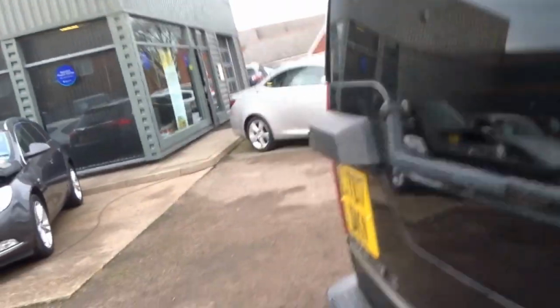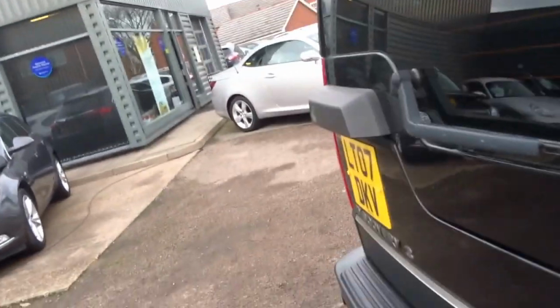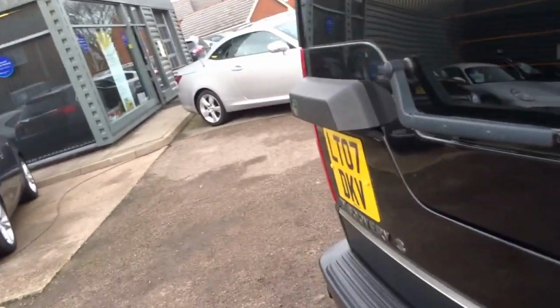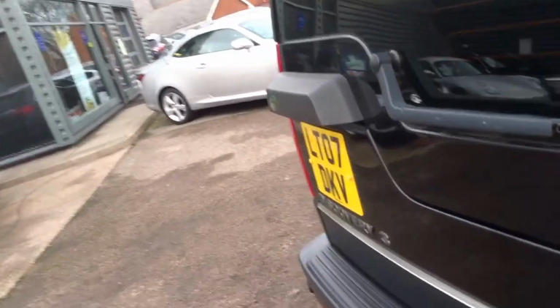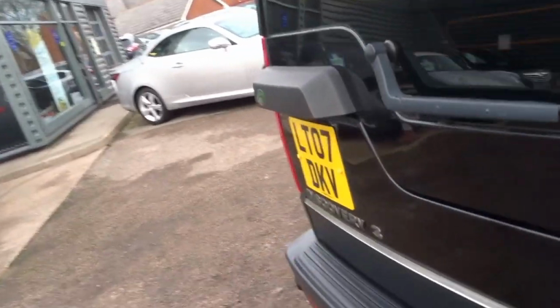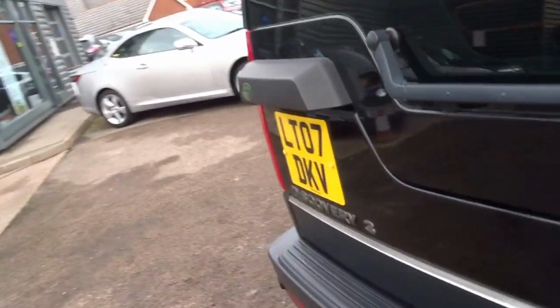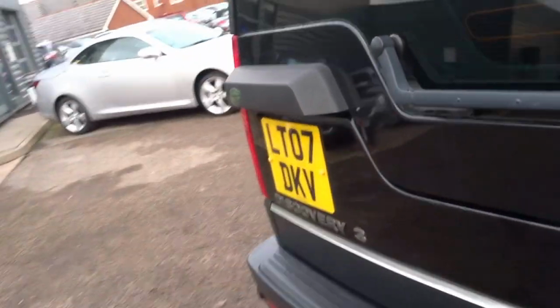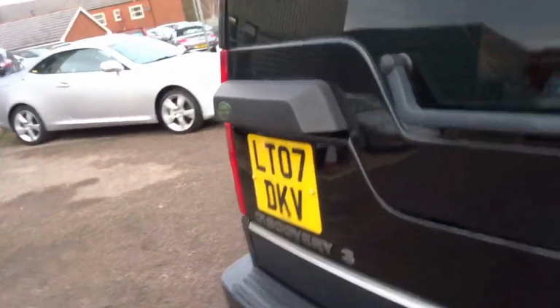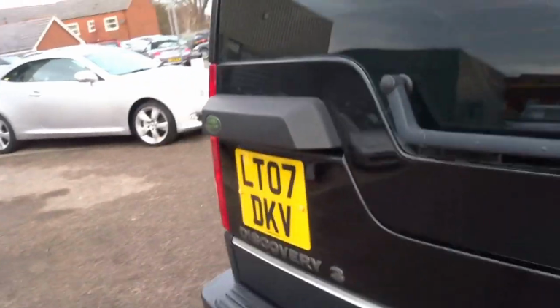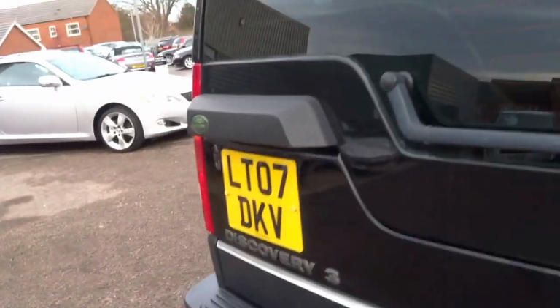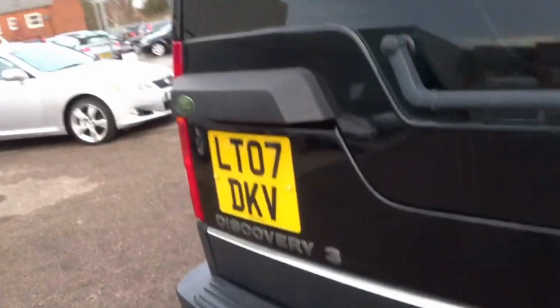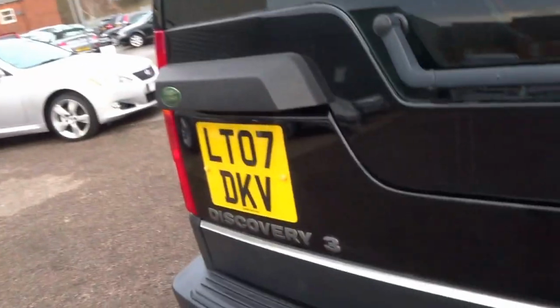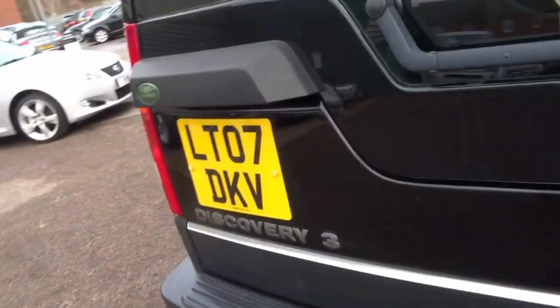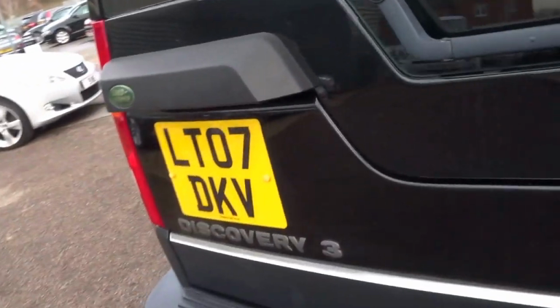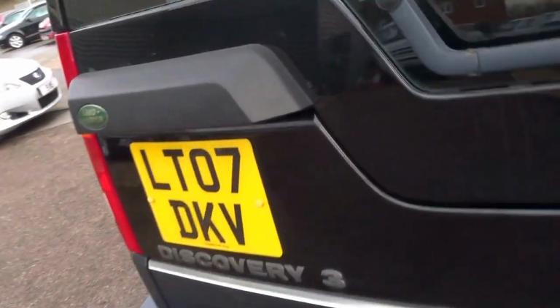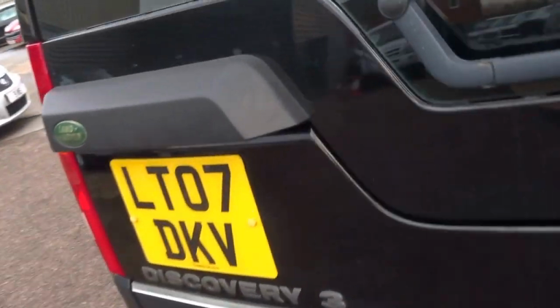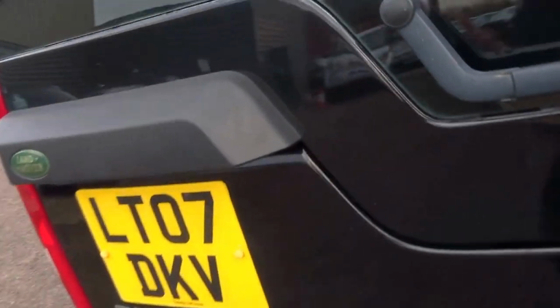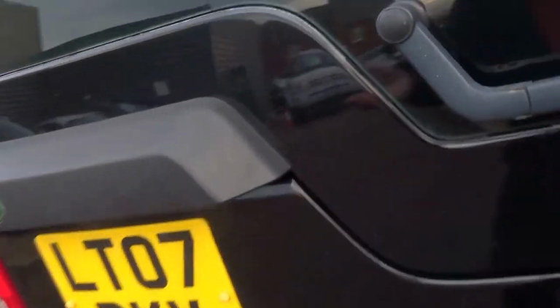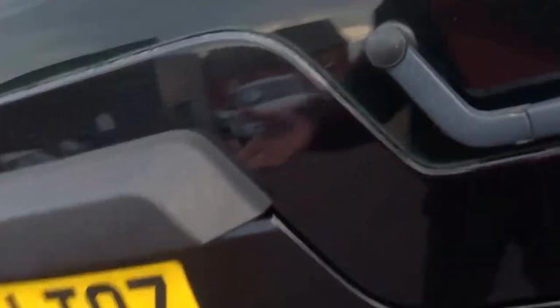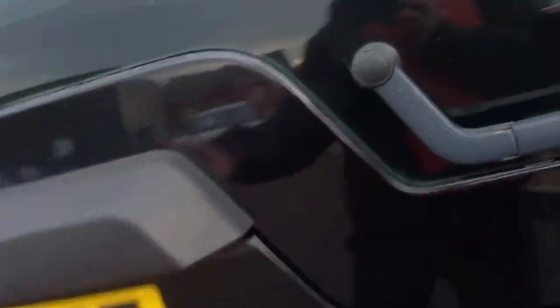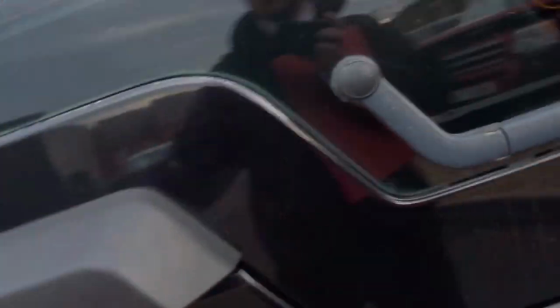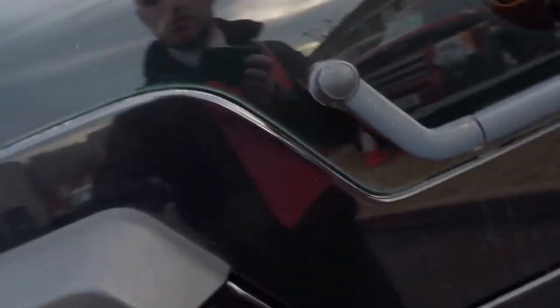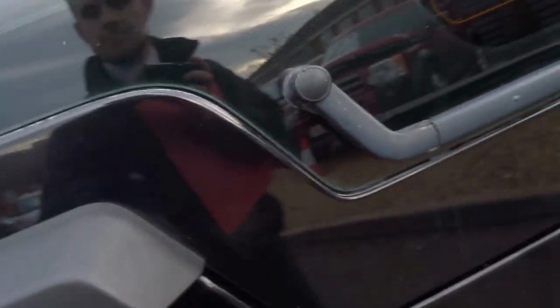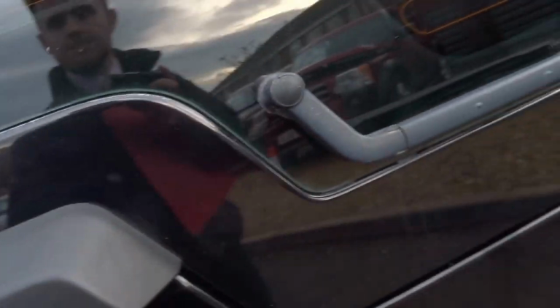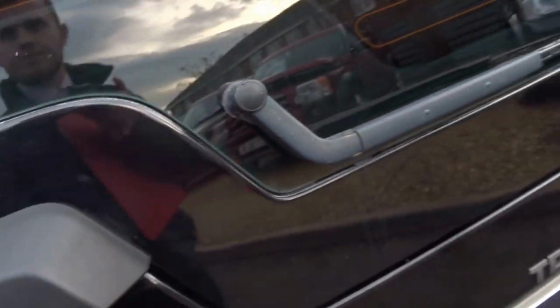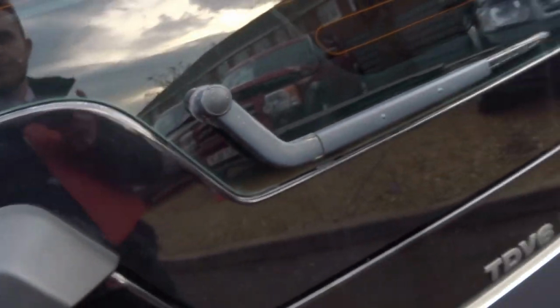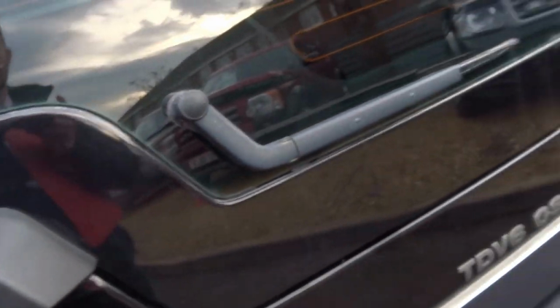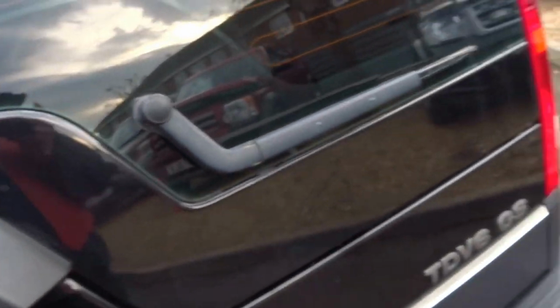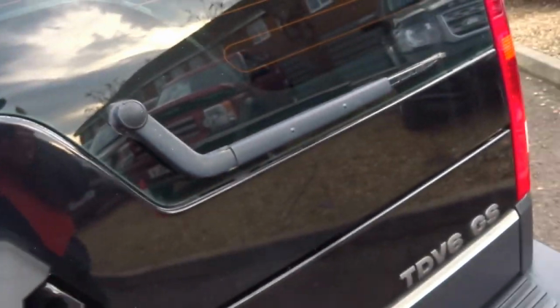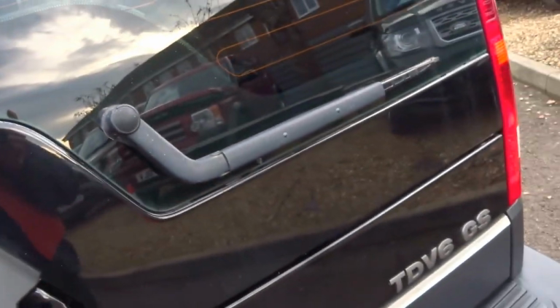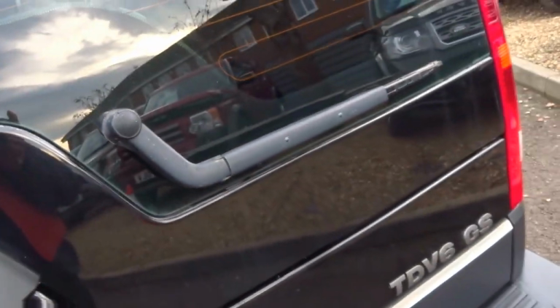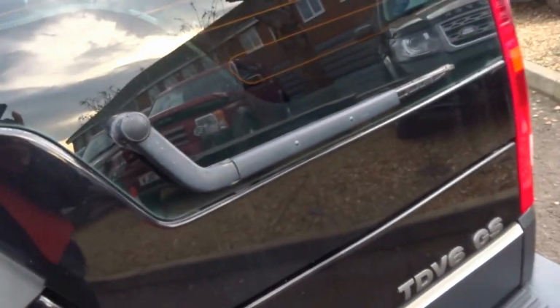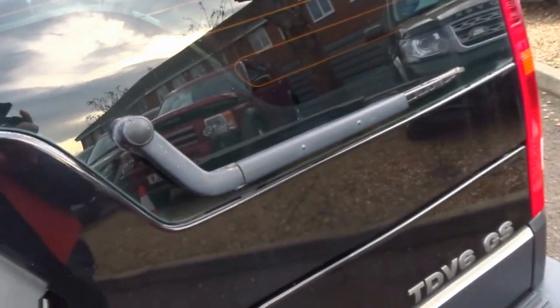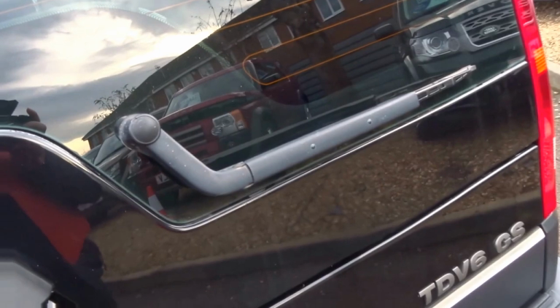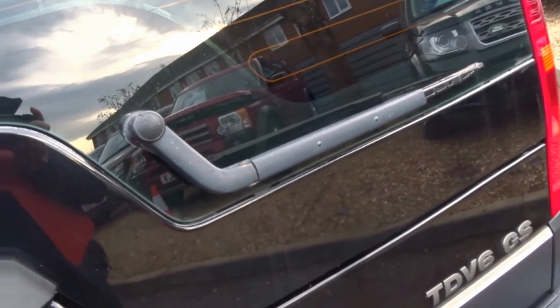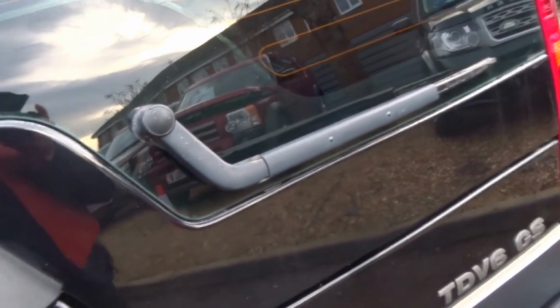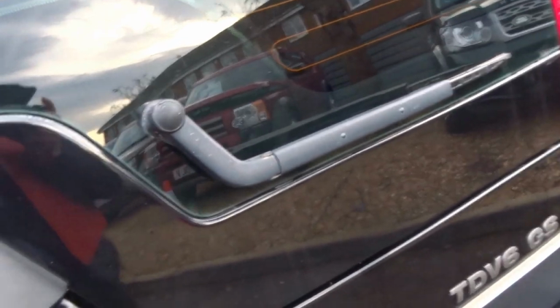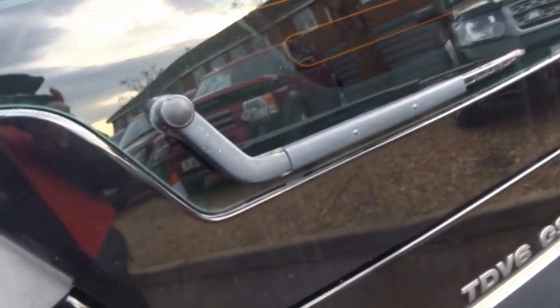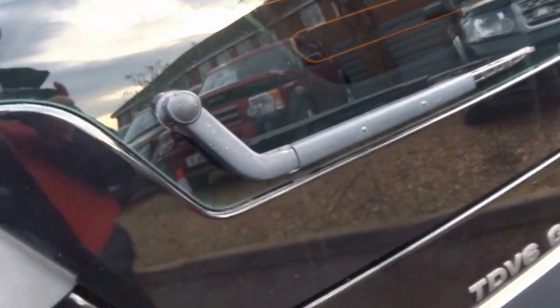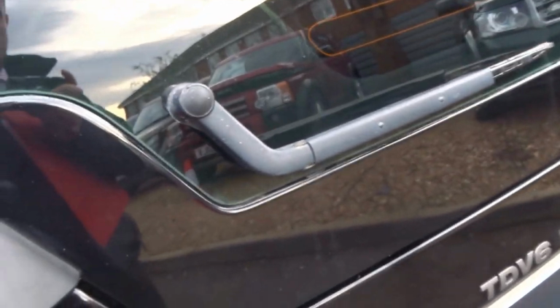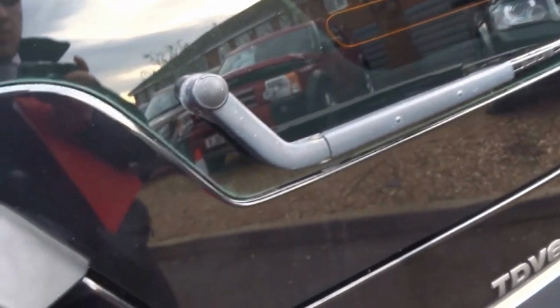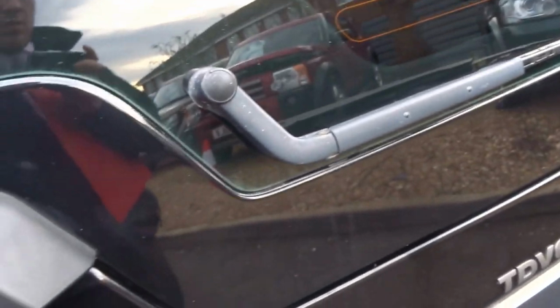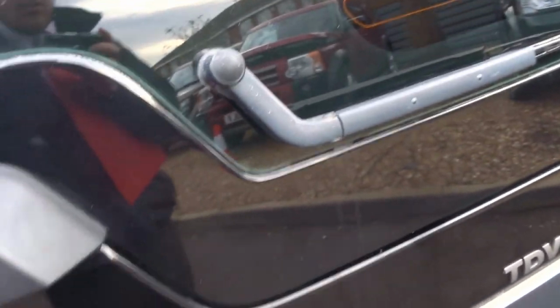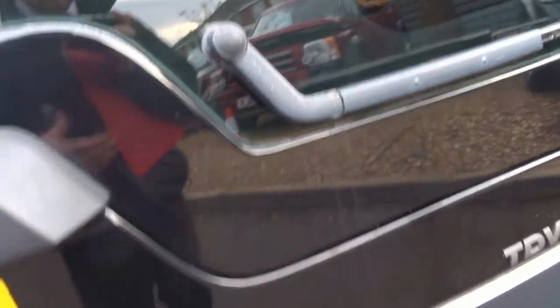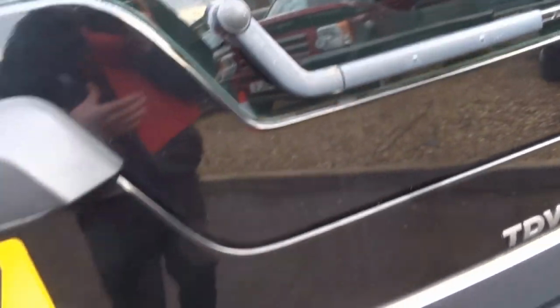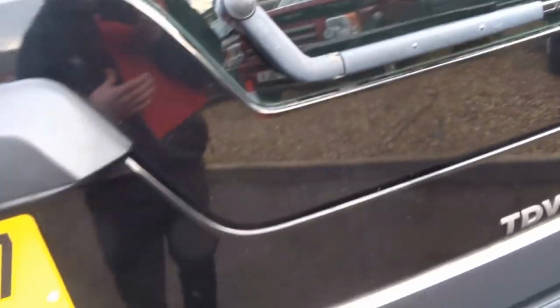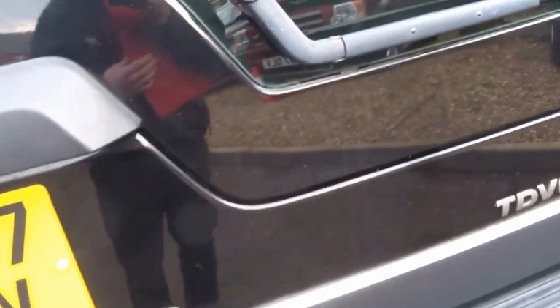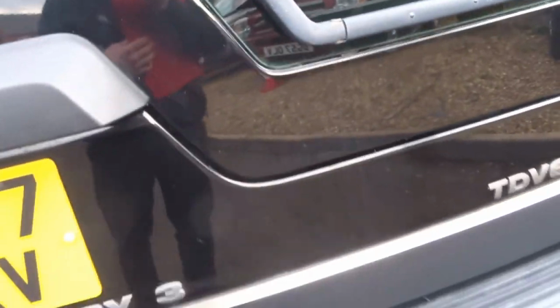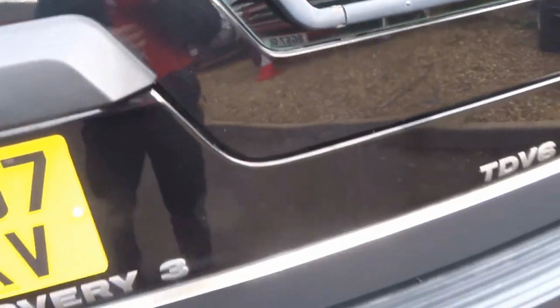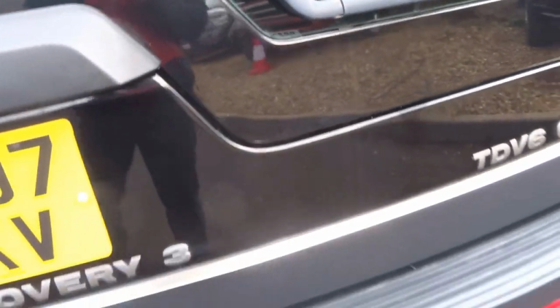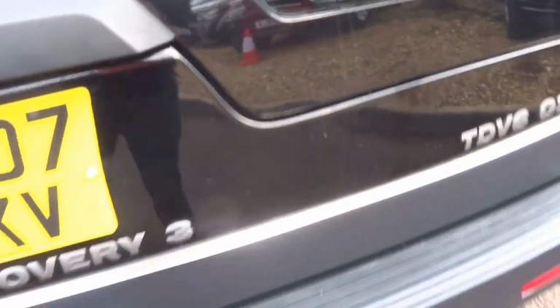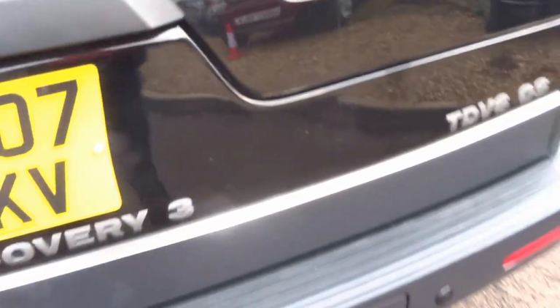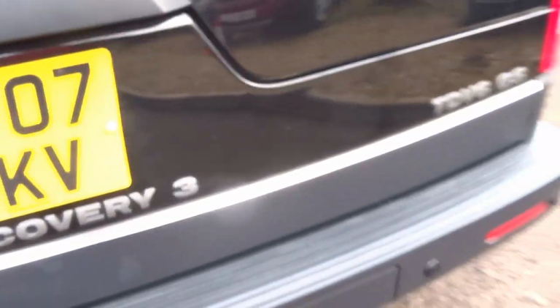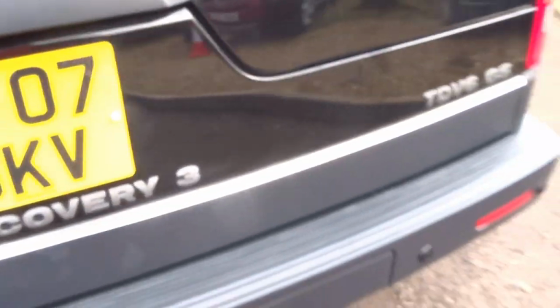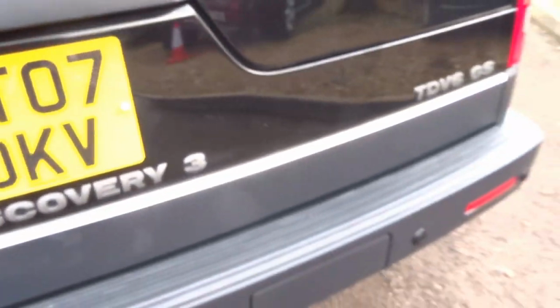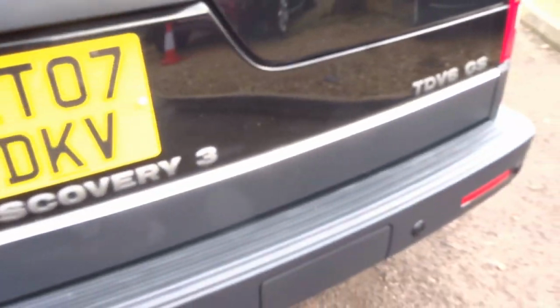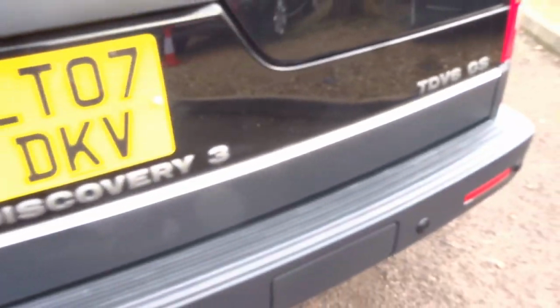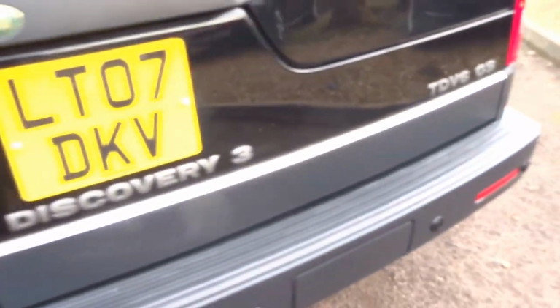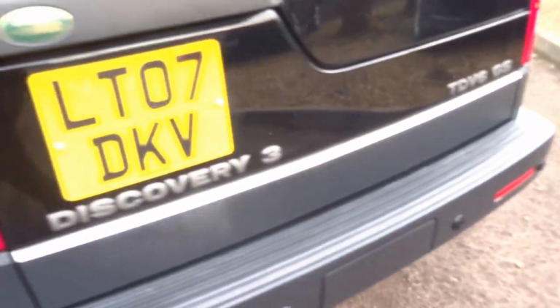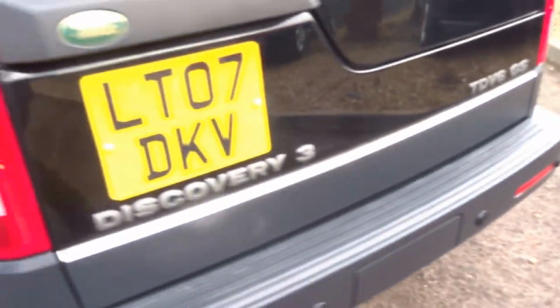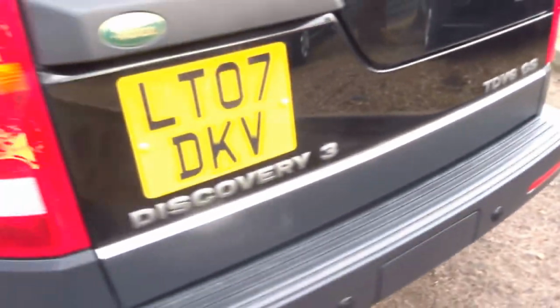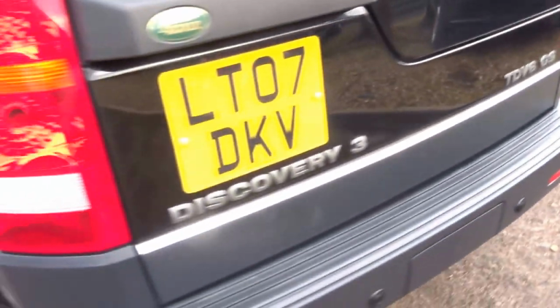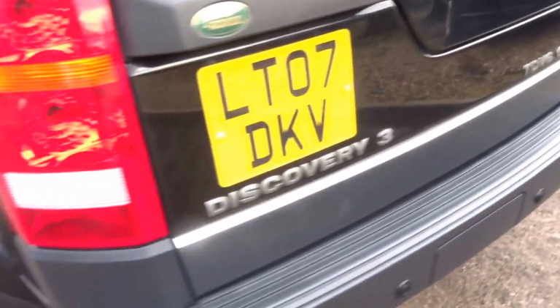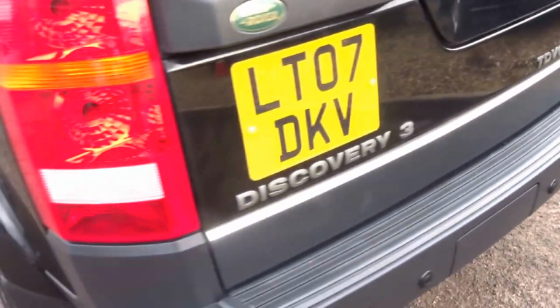GS spec. It's got the auto transmission and rear parking sensors.